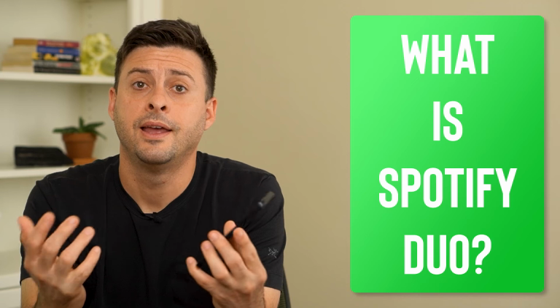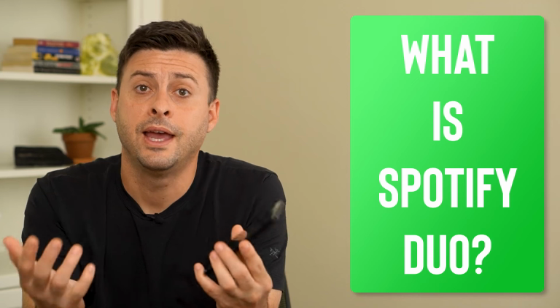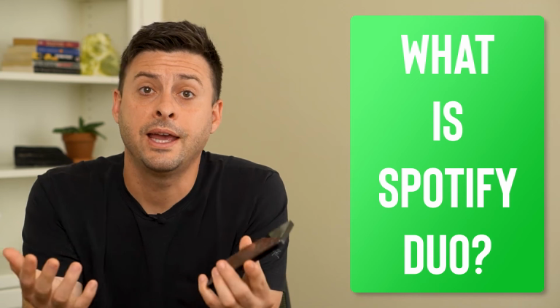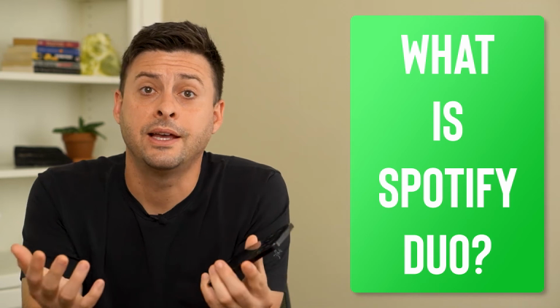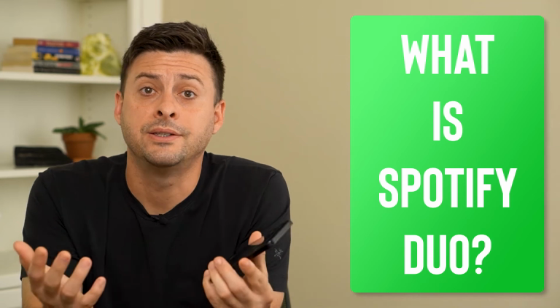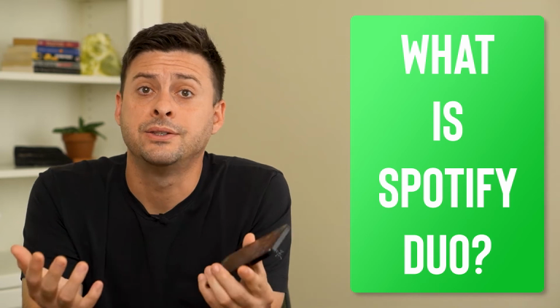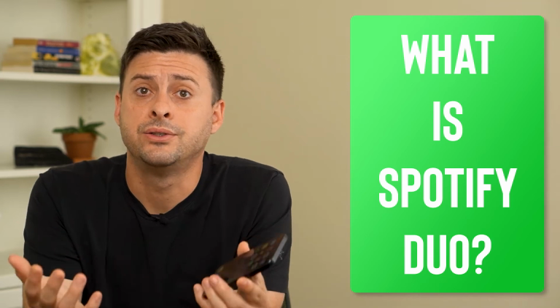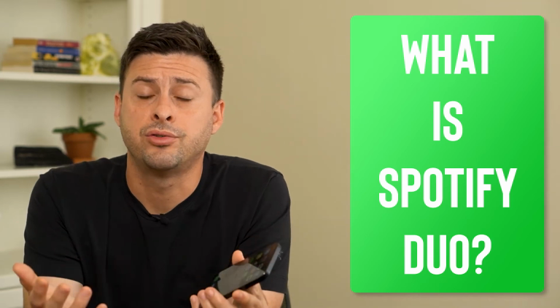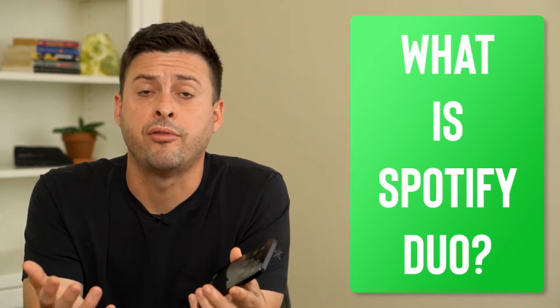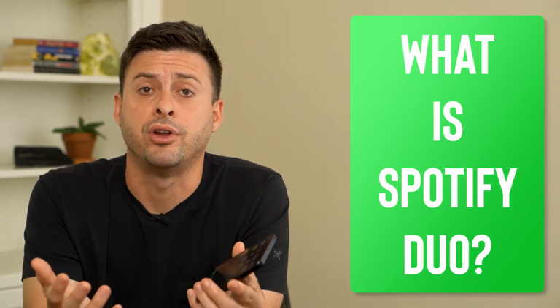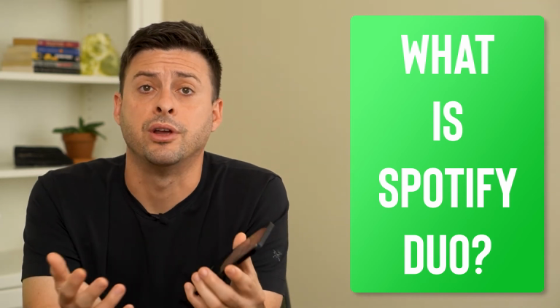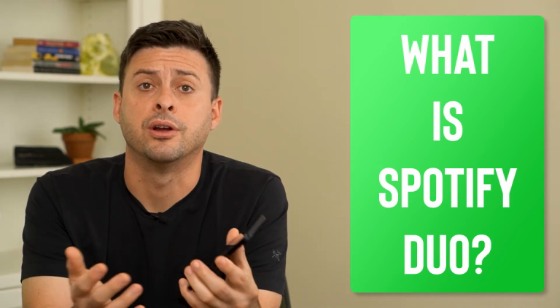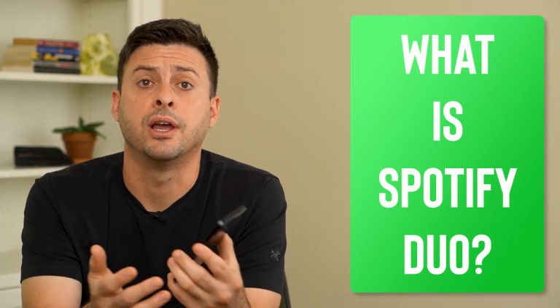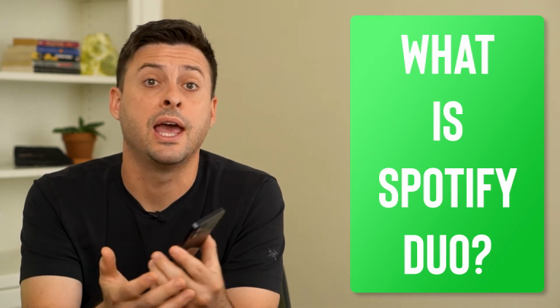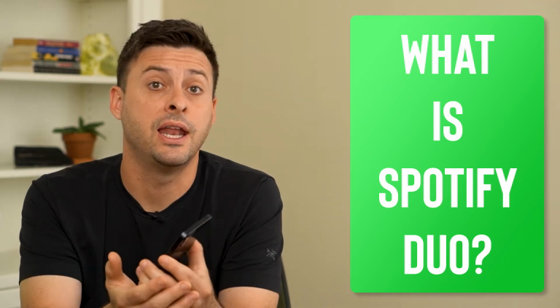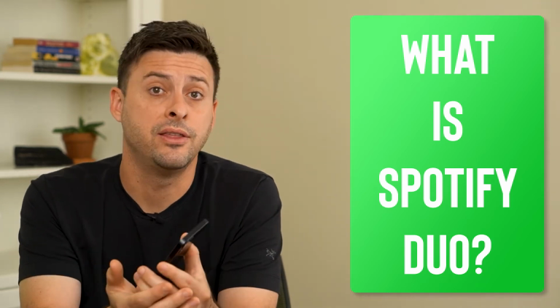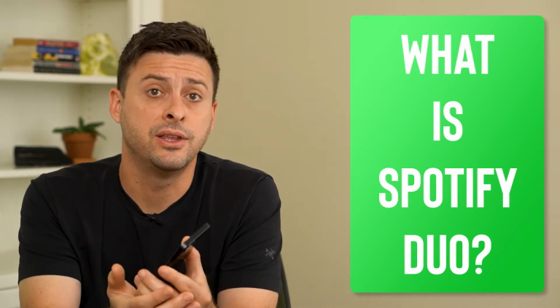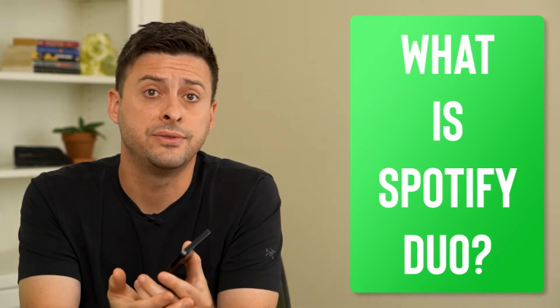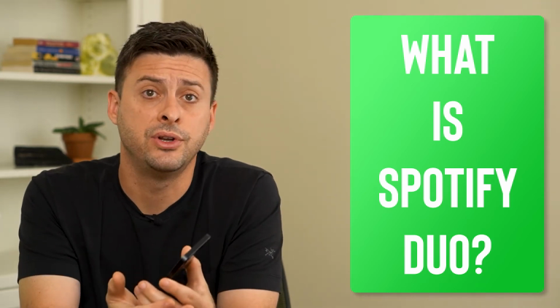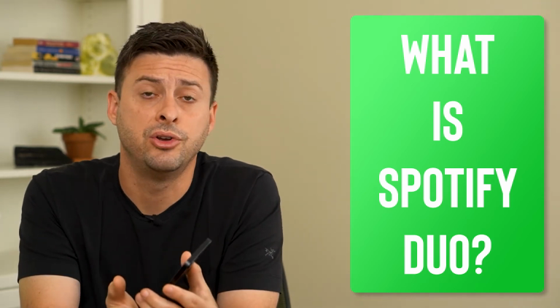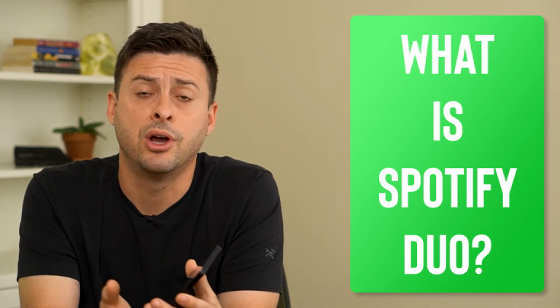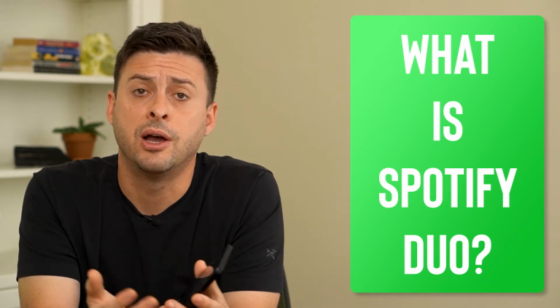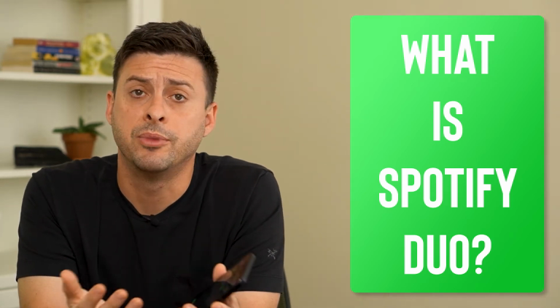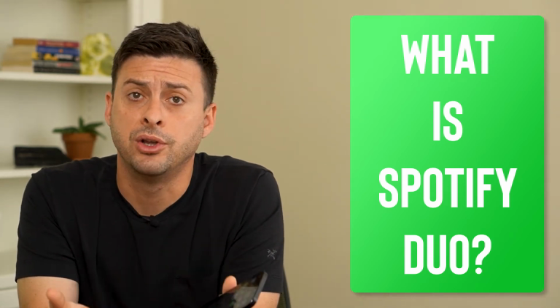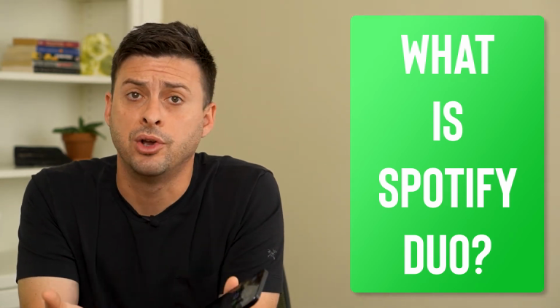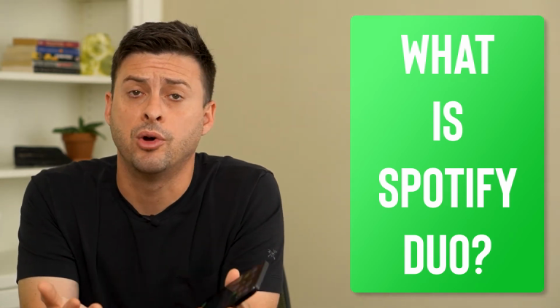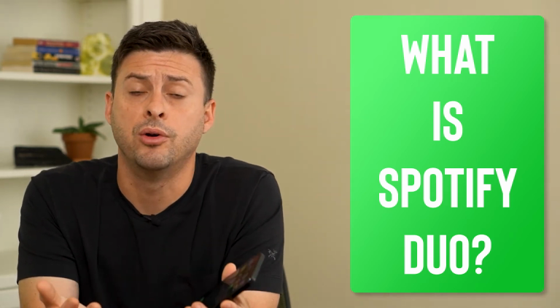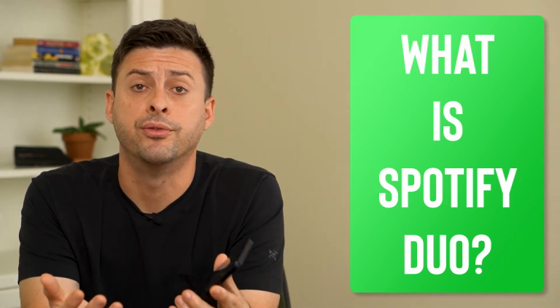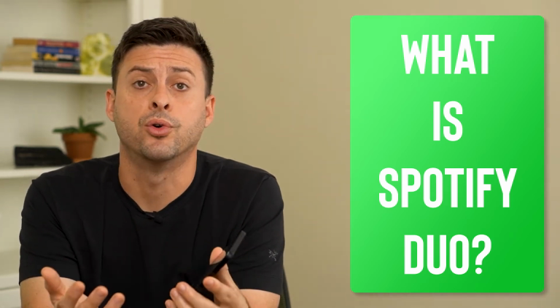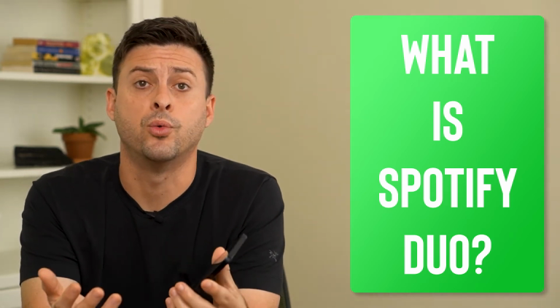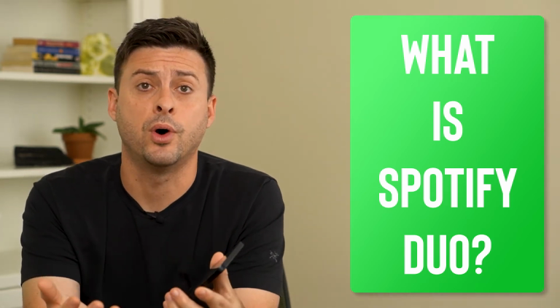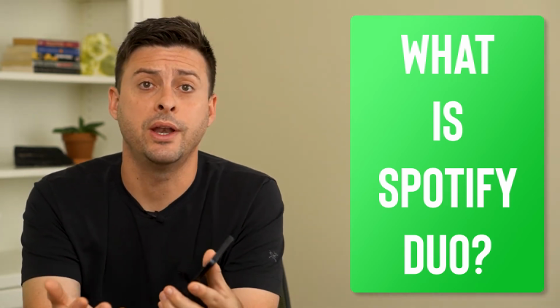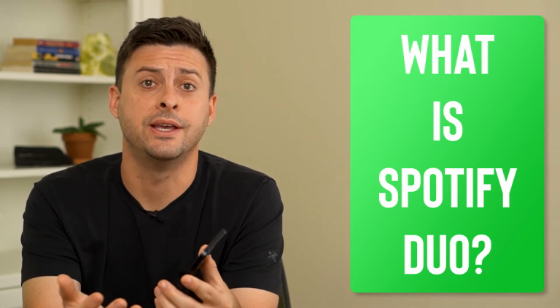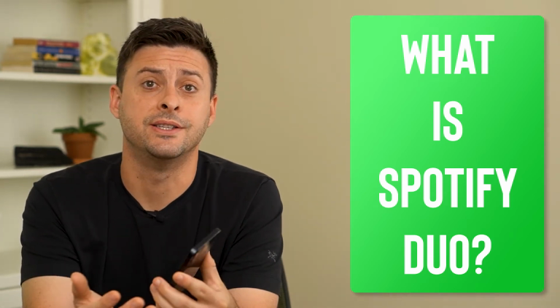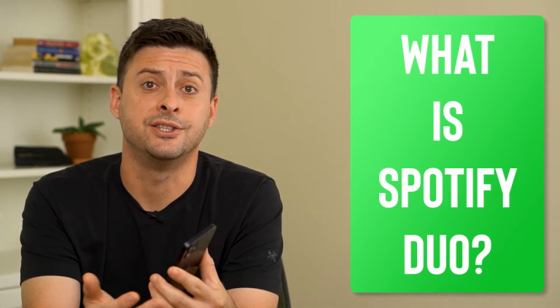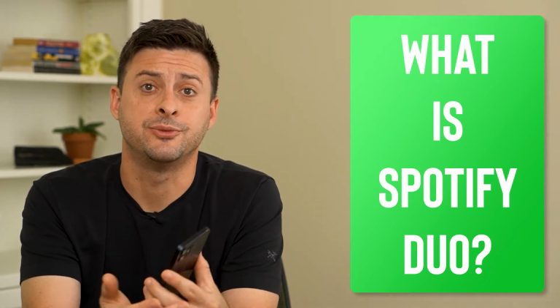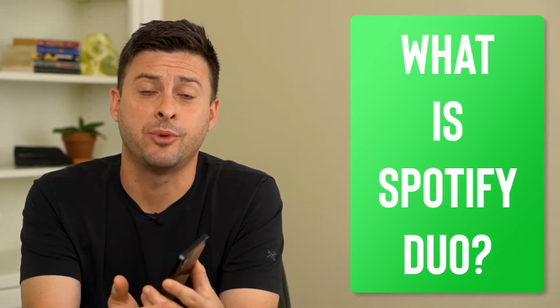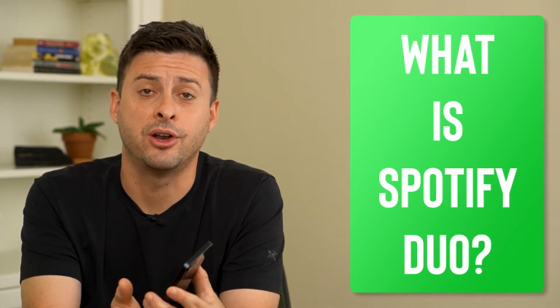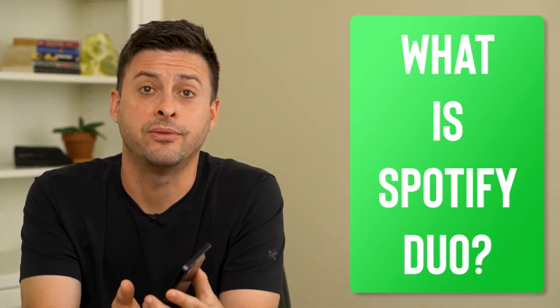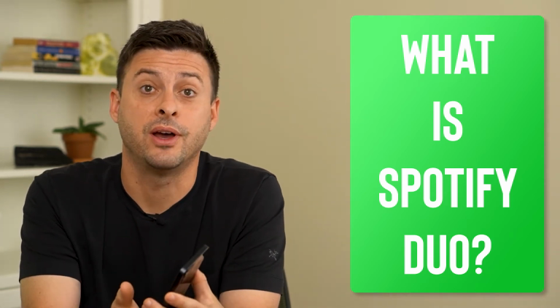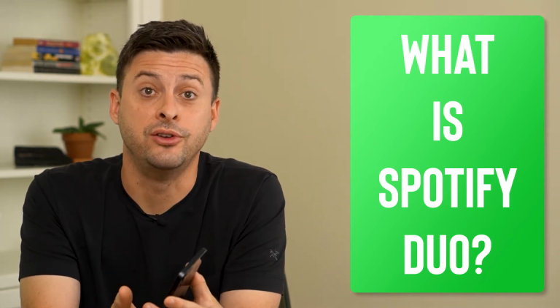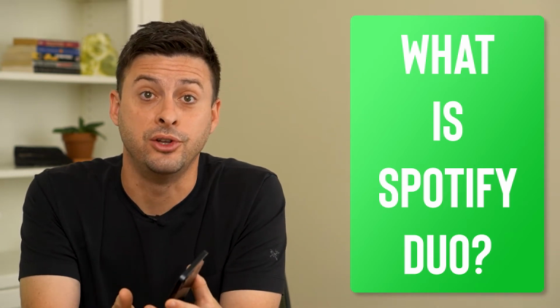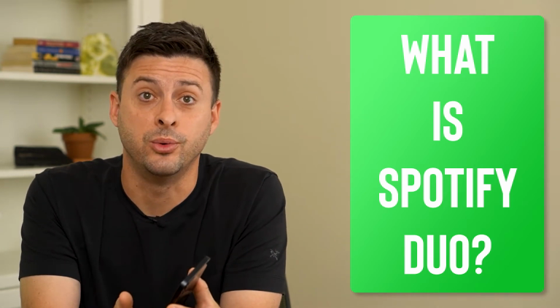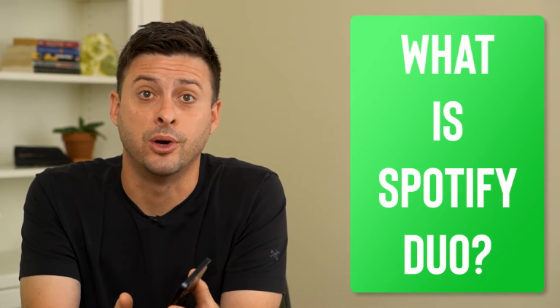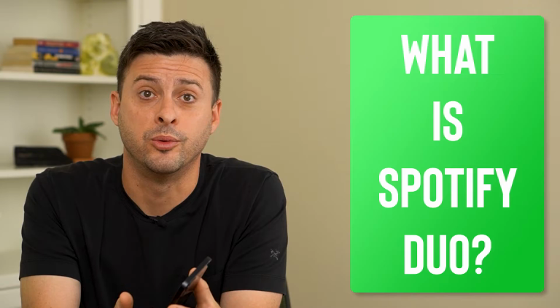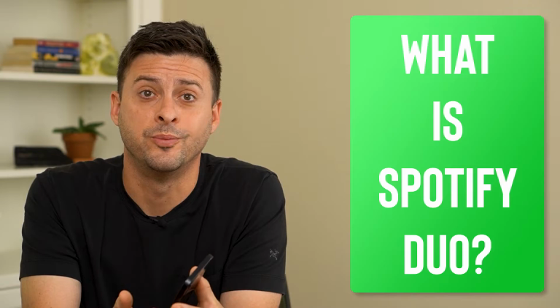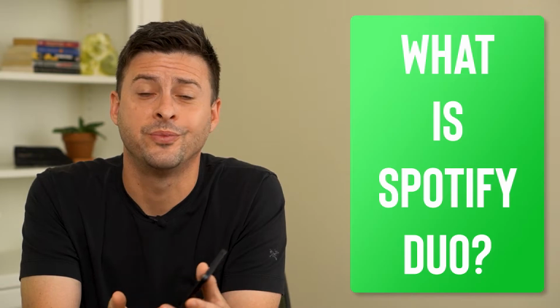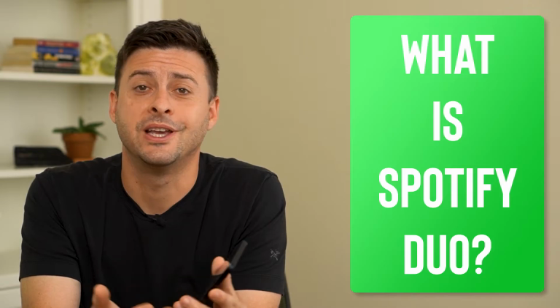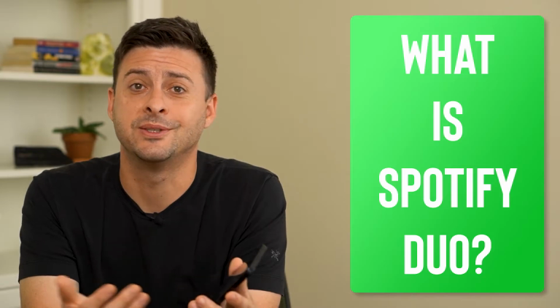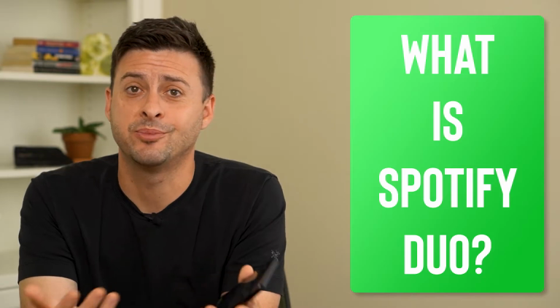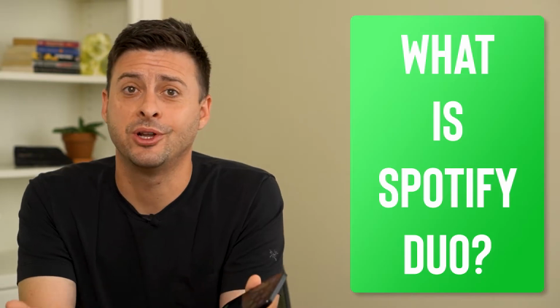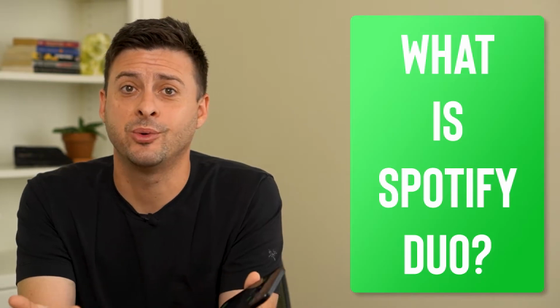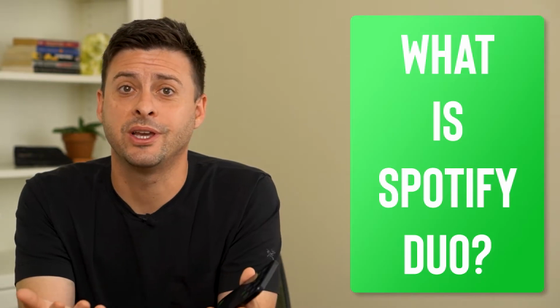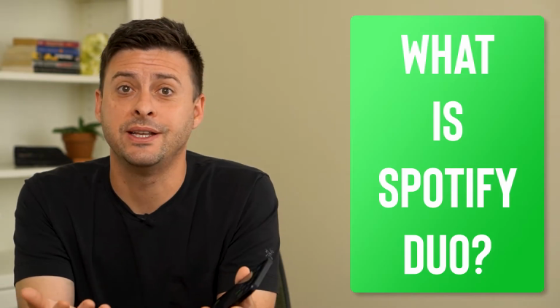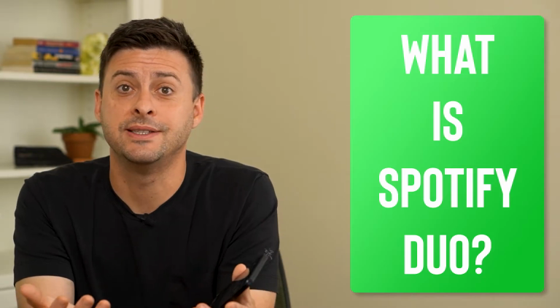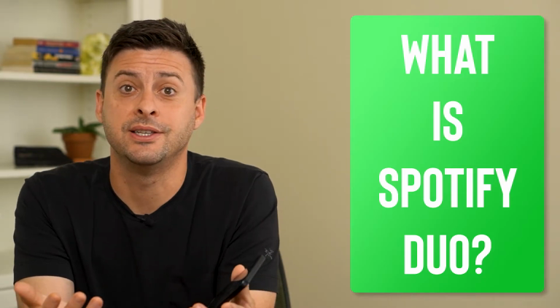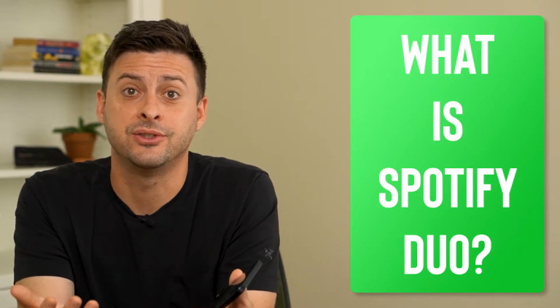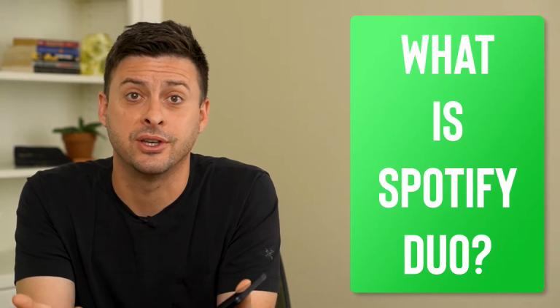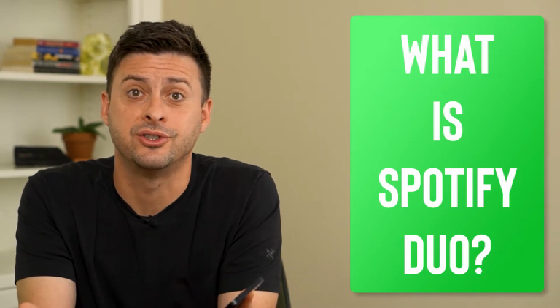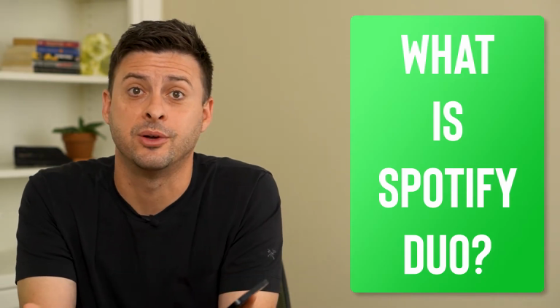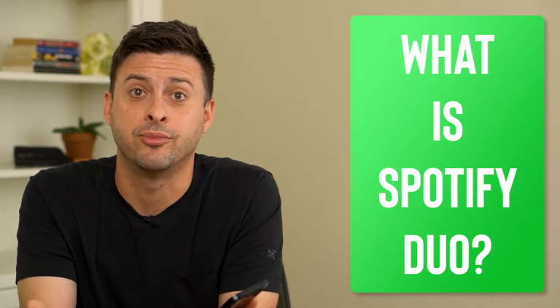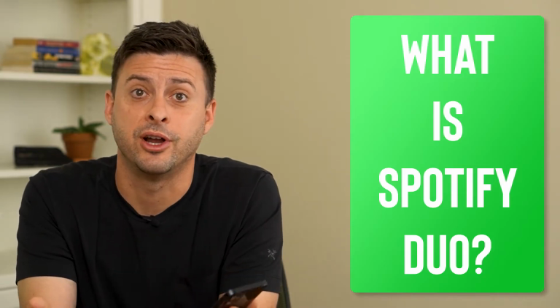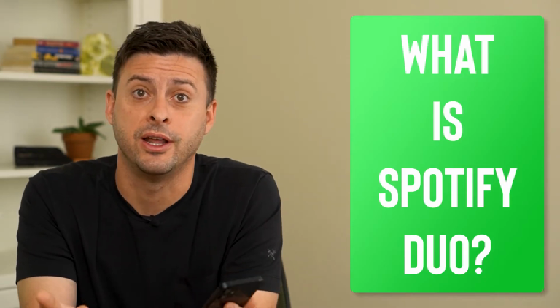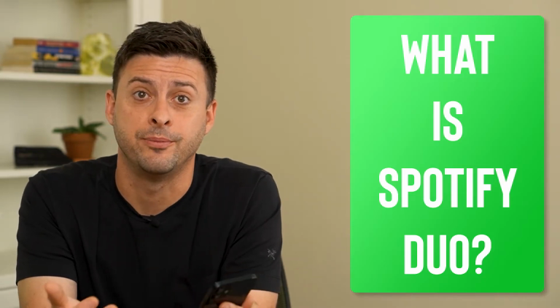Hey guys, Trevor here. In this video, I'm going to go over what is Spotify Duo. It's pretty quick and easy, so let's jump right in.